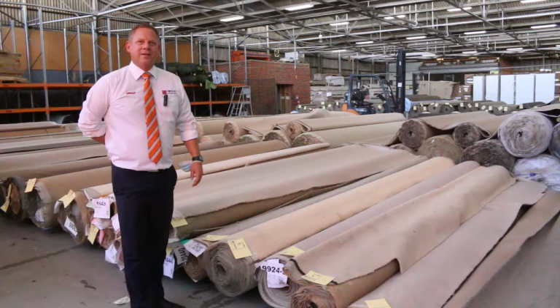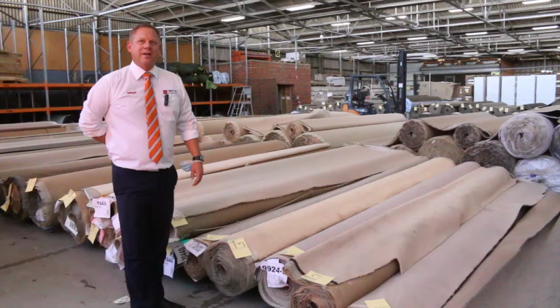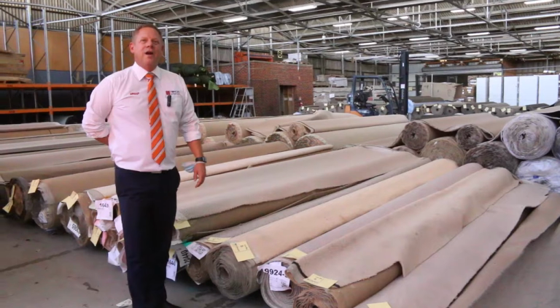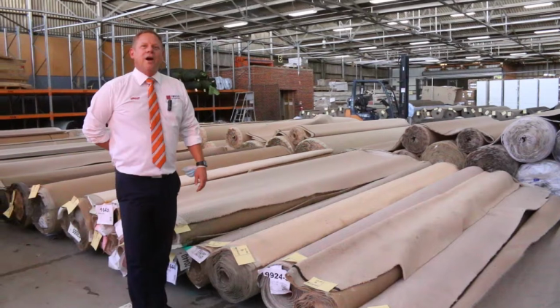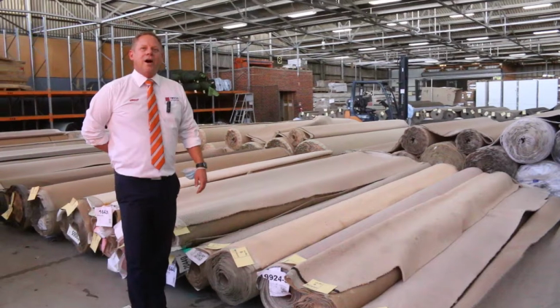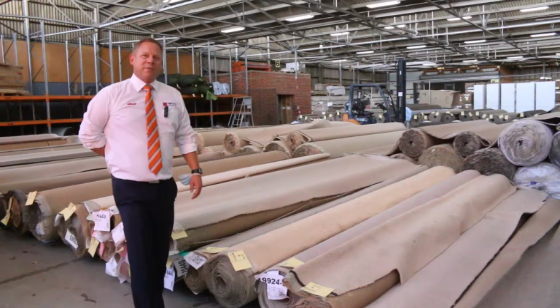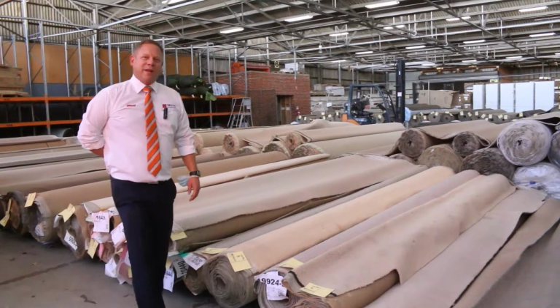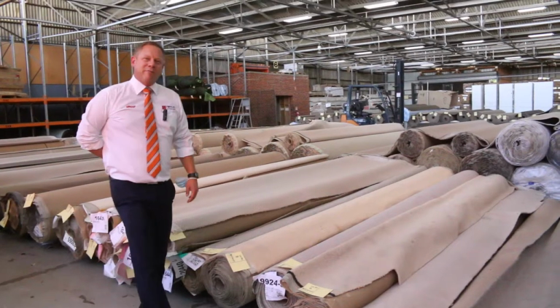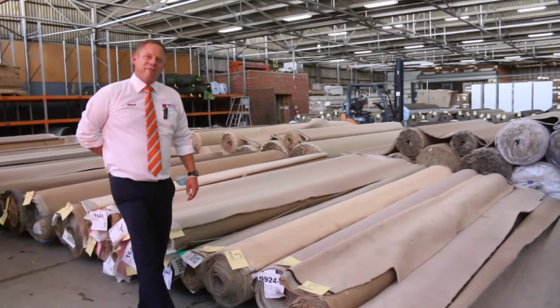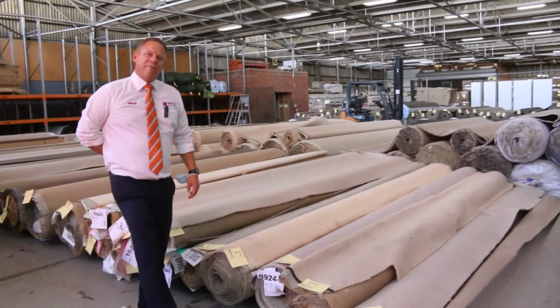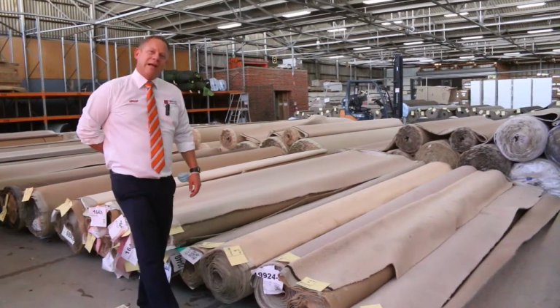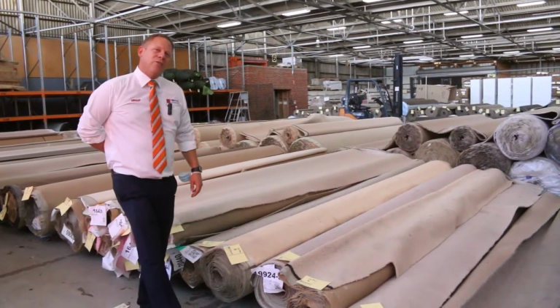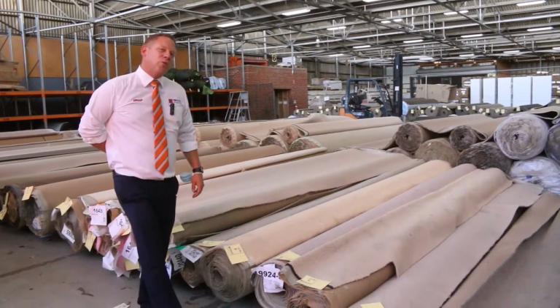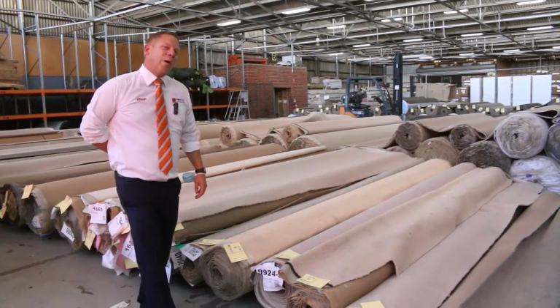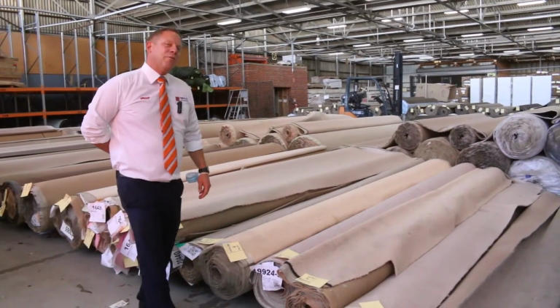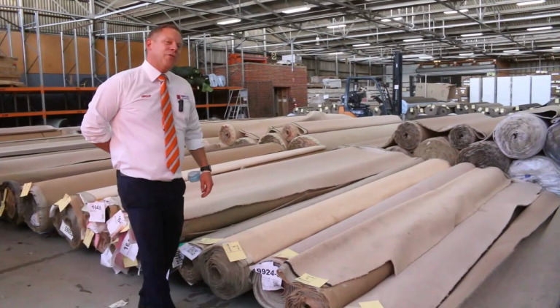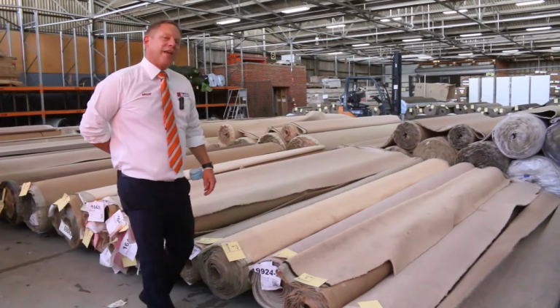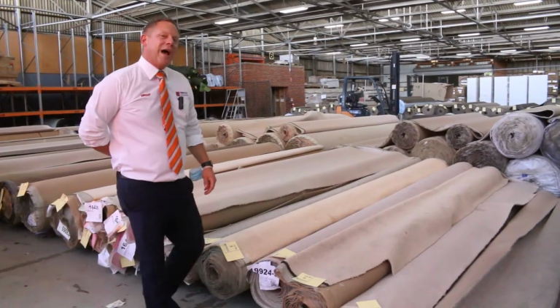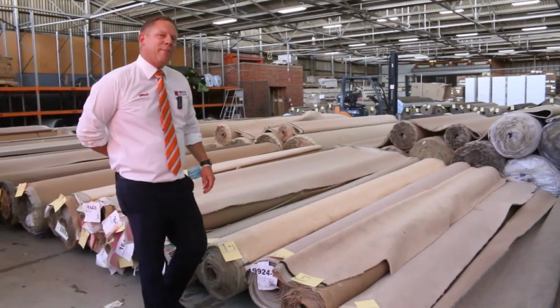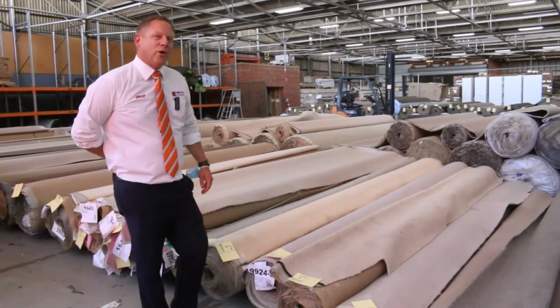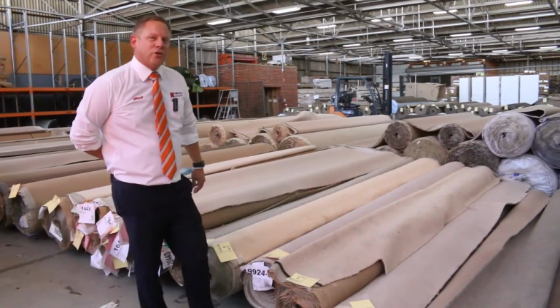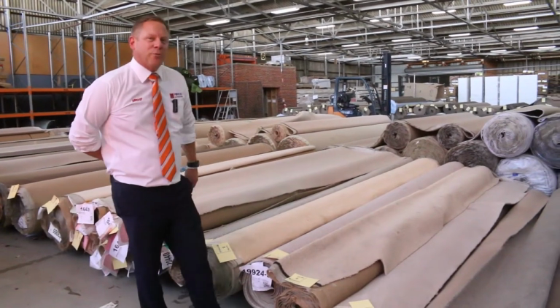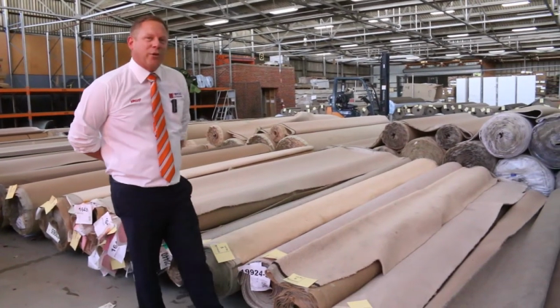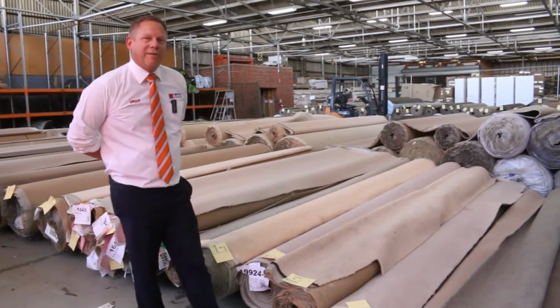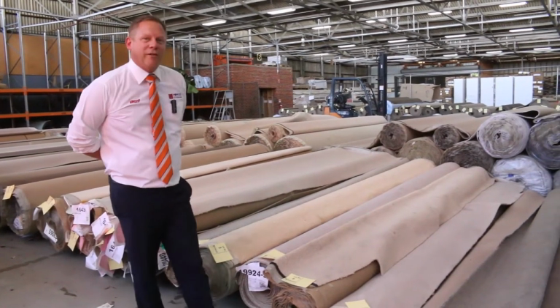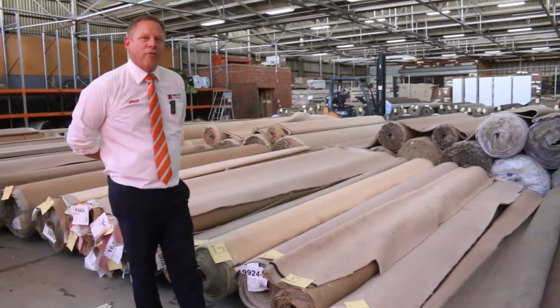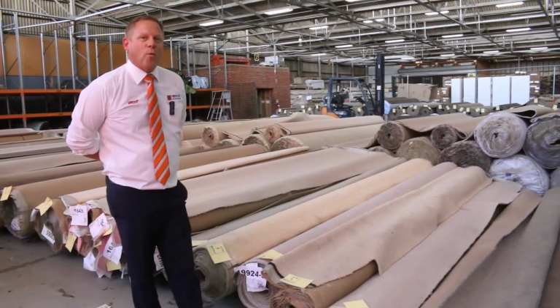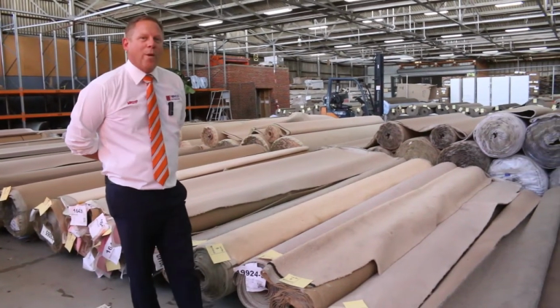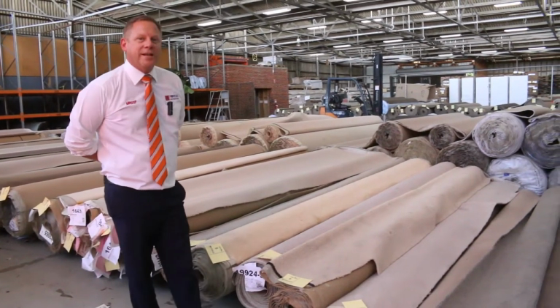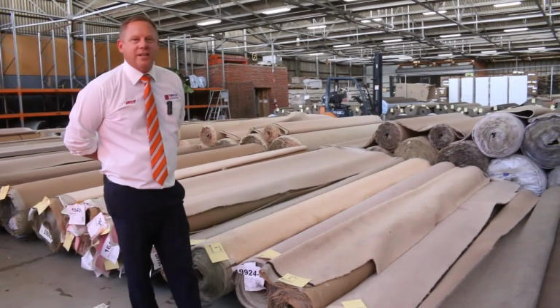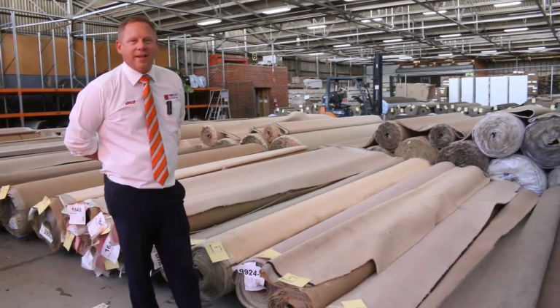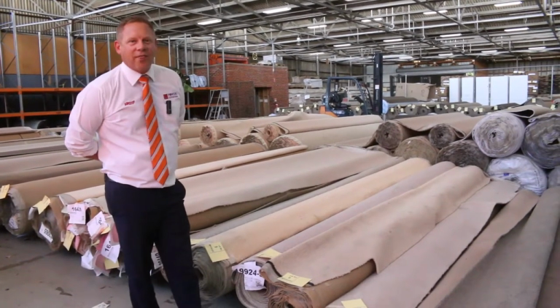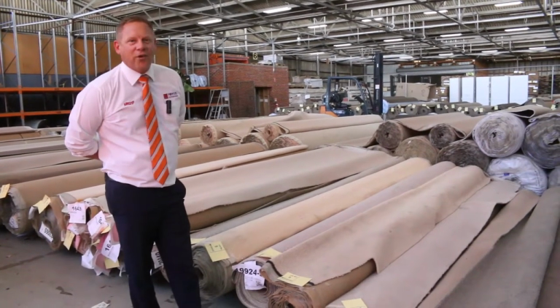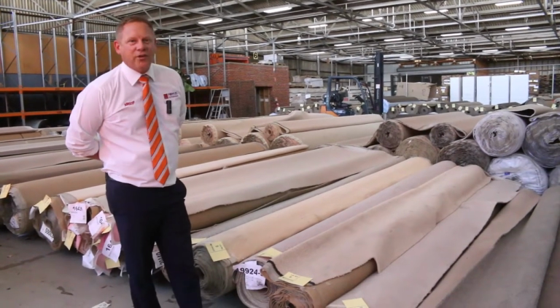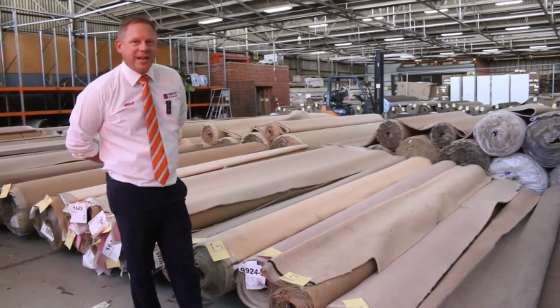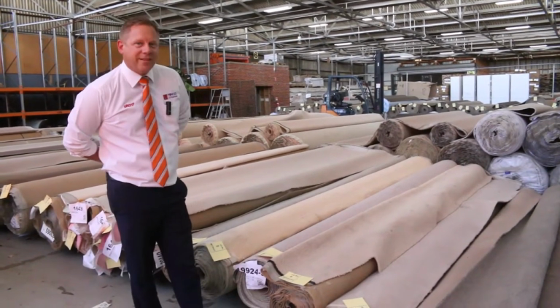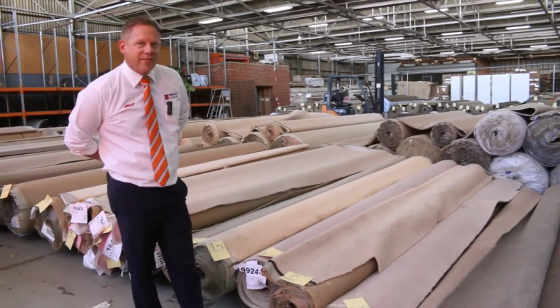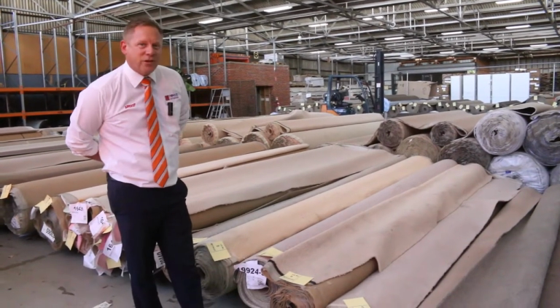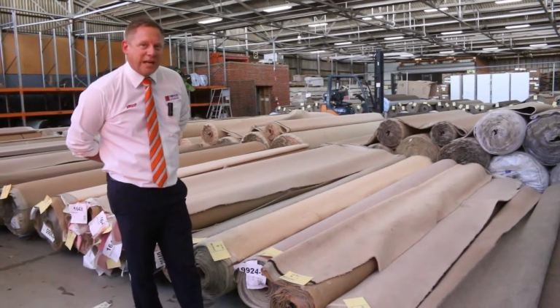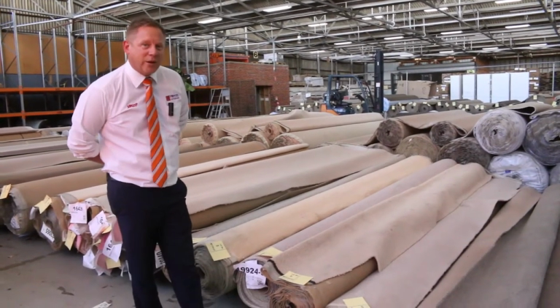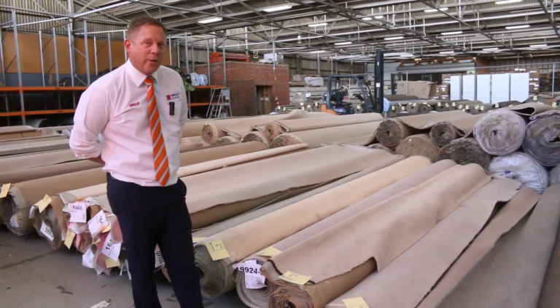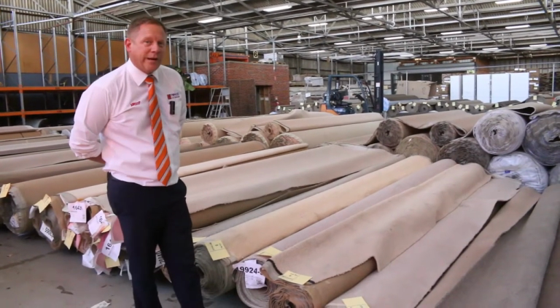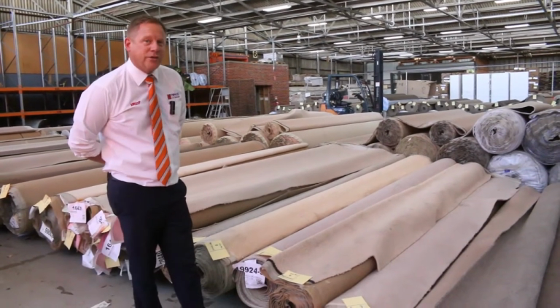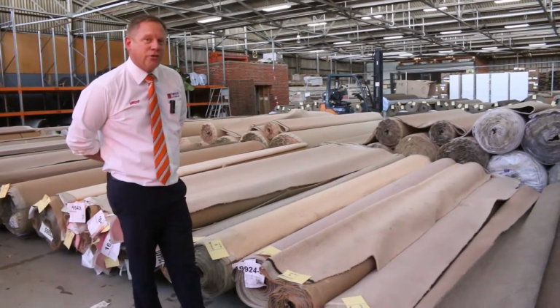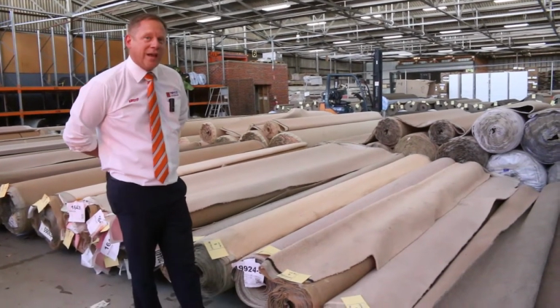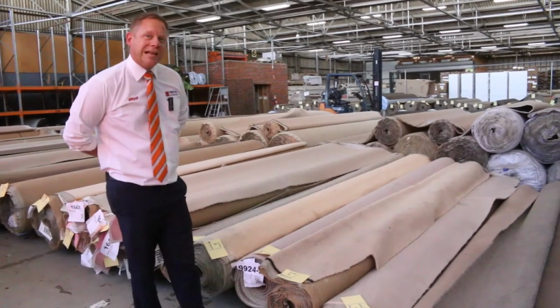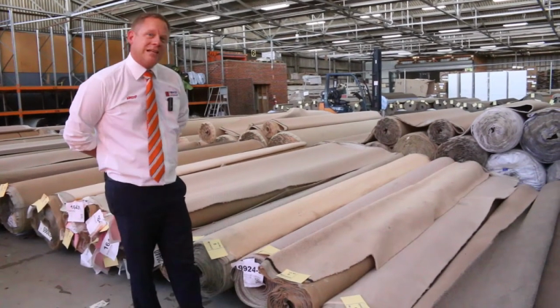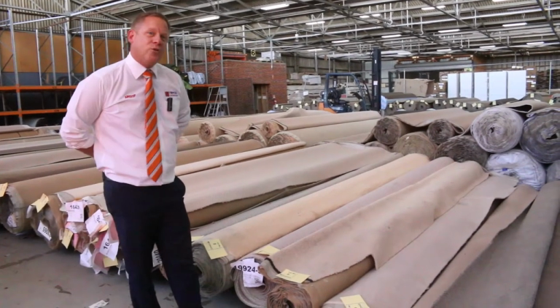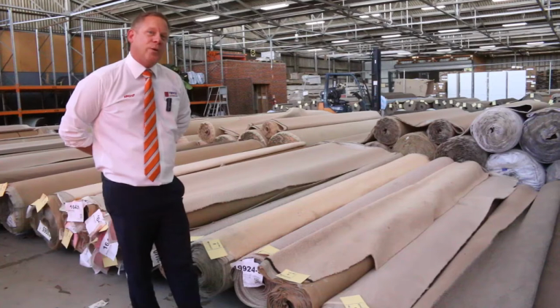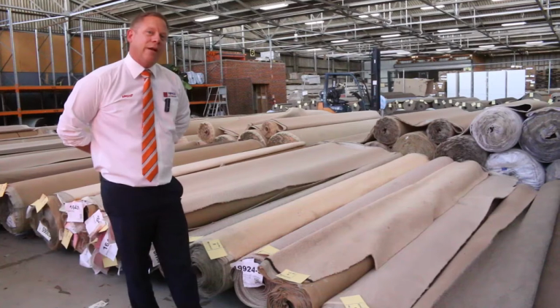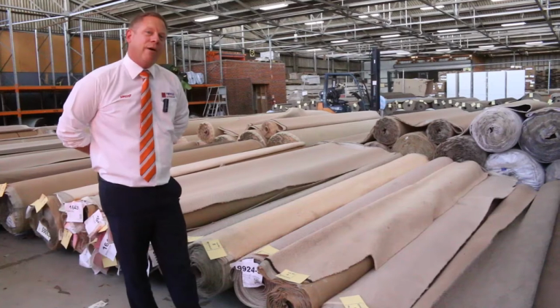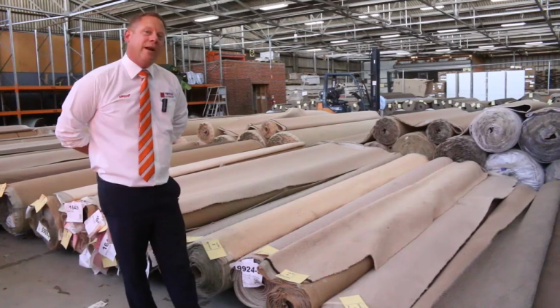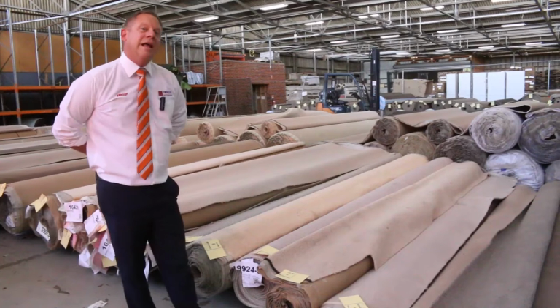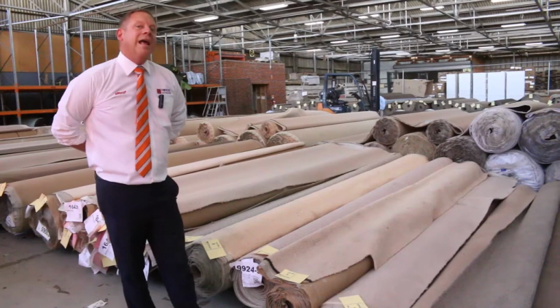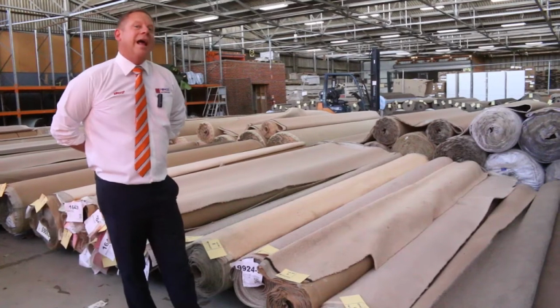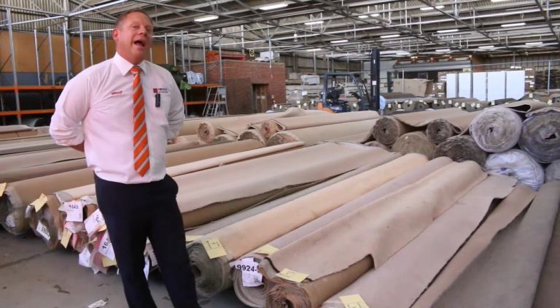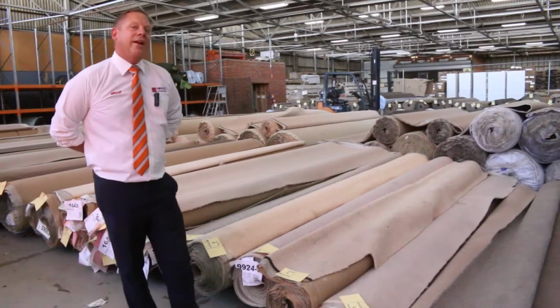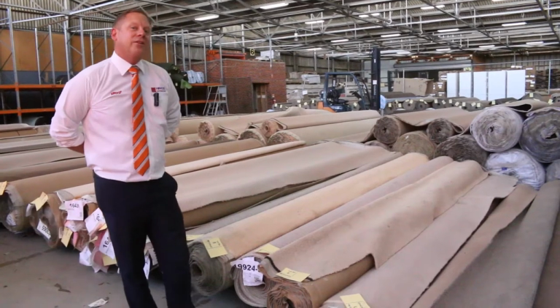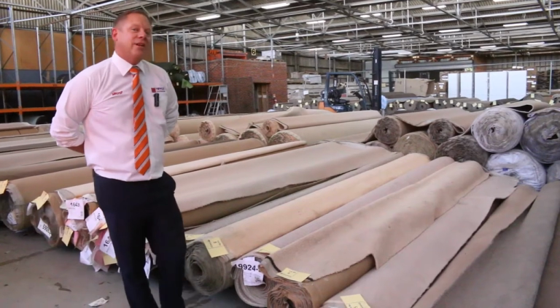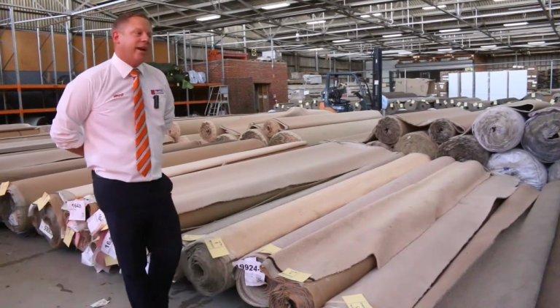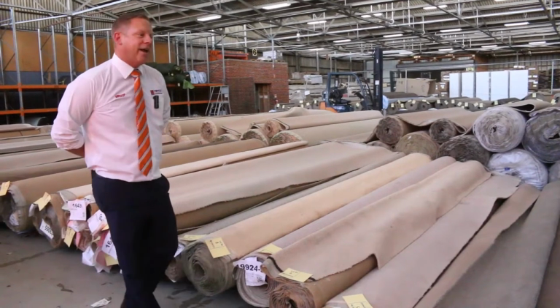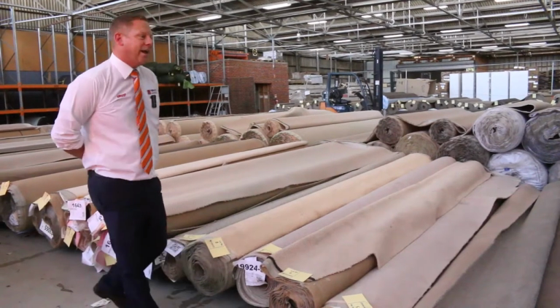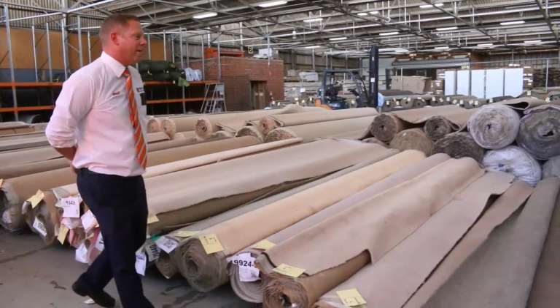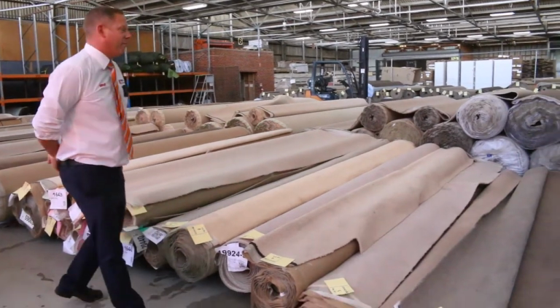Hi, I'm Liam from Fowles, and welcome to the Carpet Auction Preview for Wednesday the 13th of January 2021 at 10am.